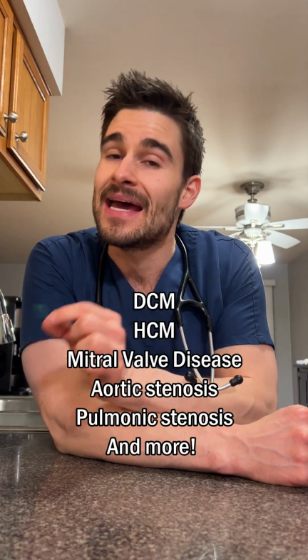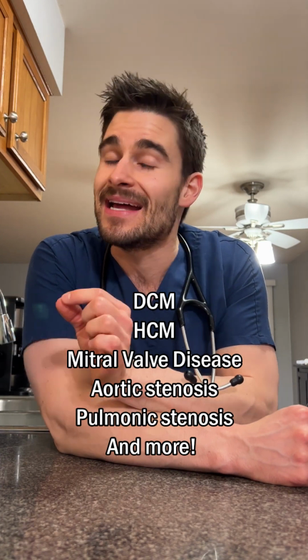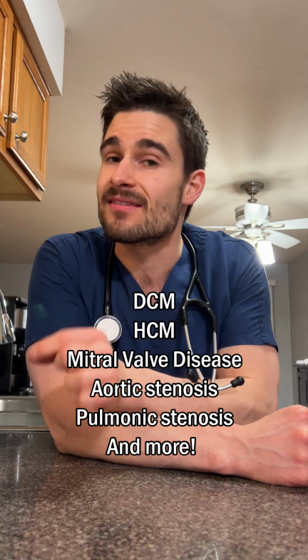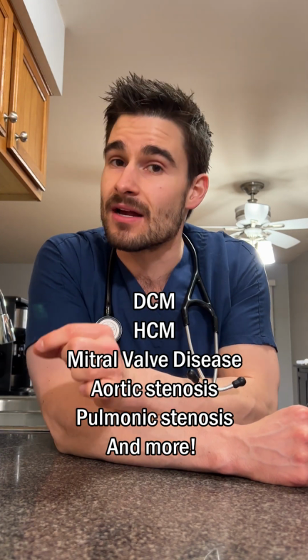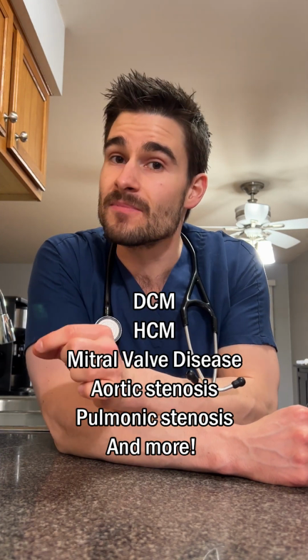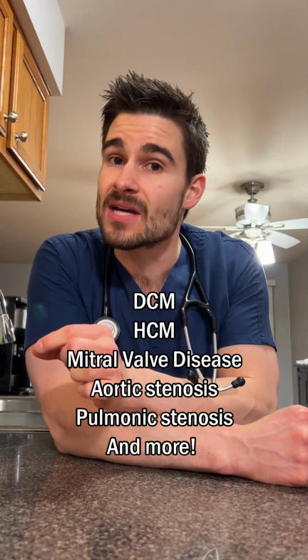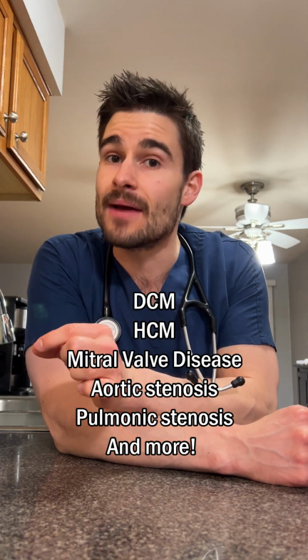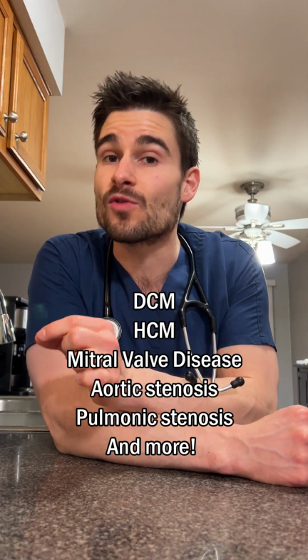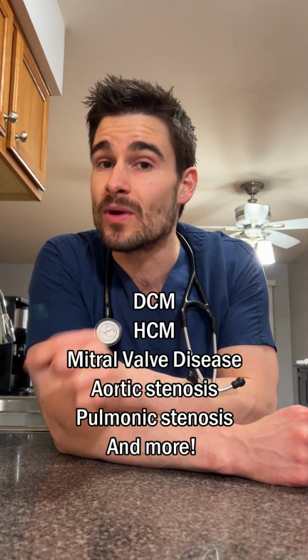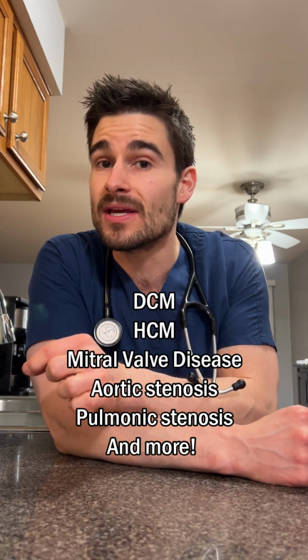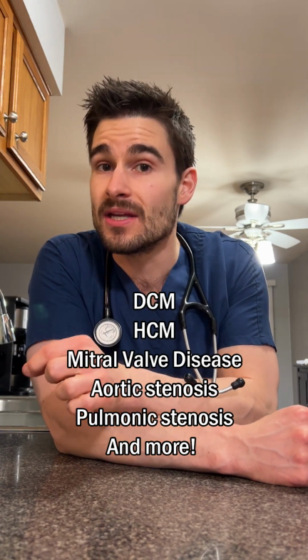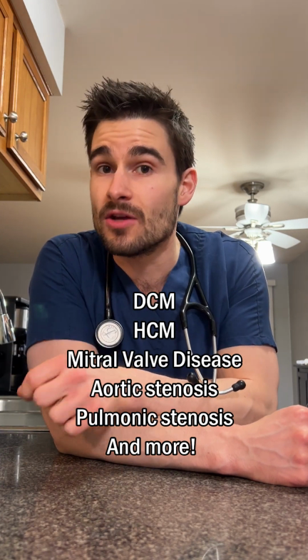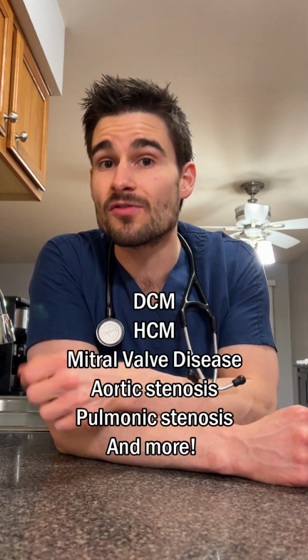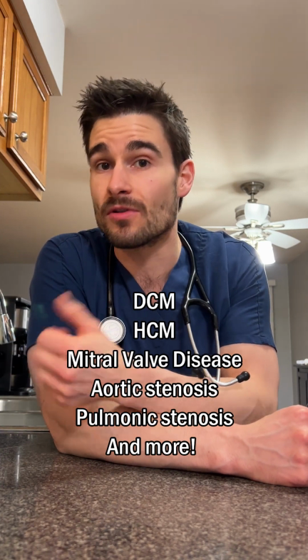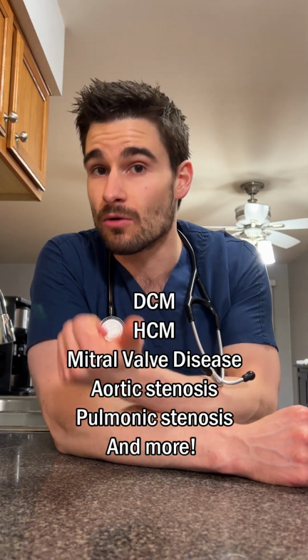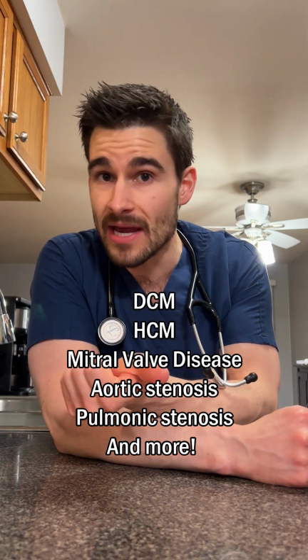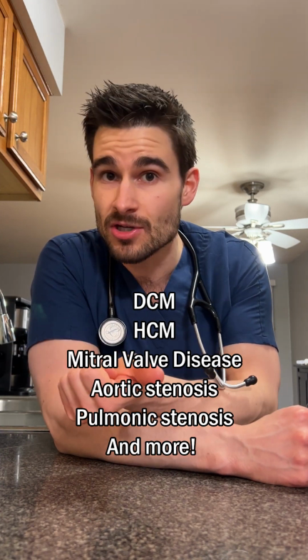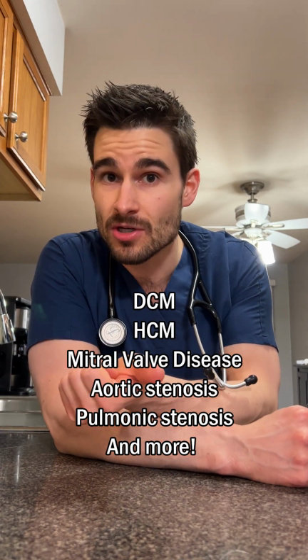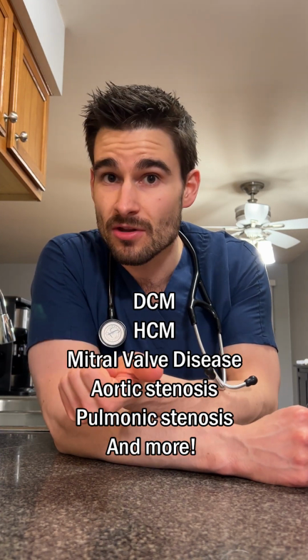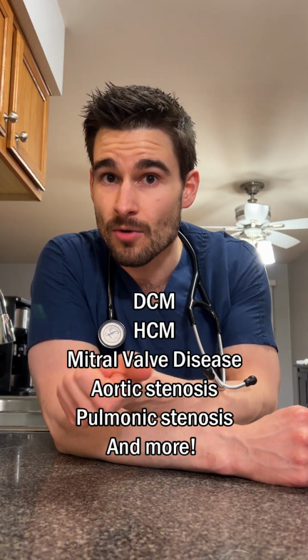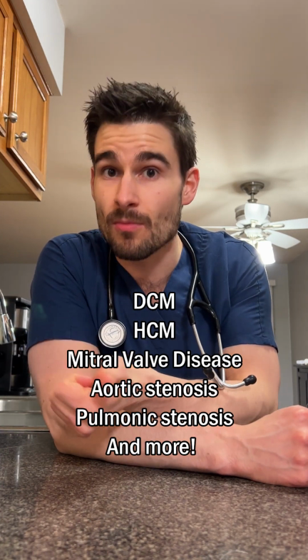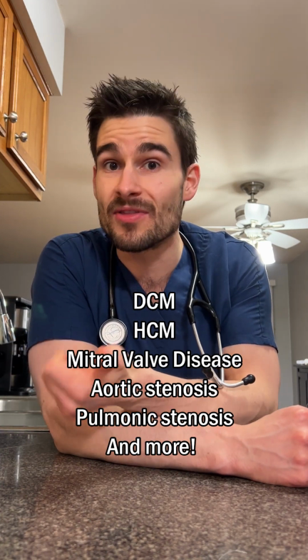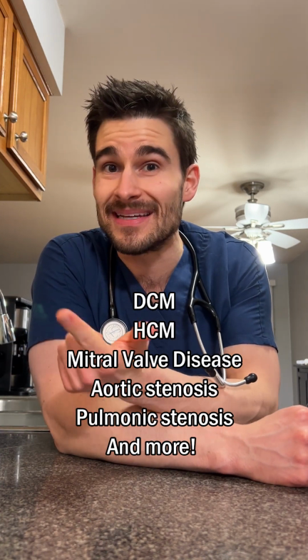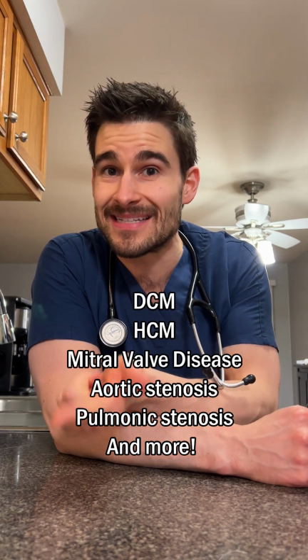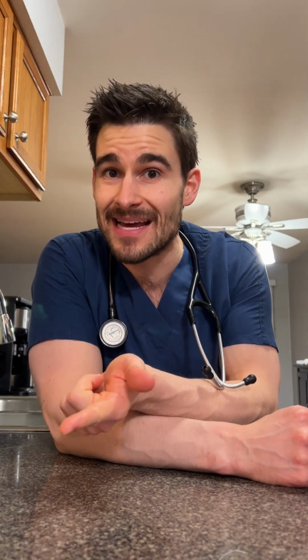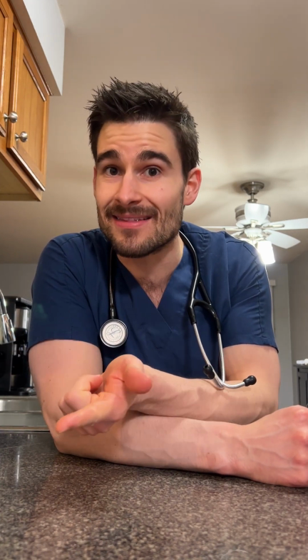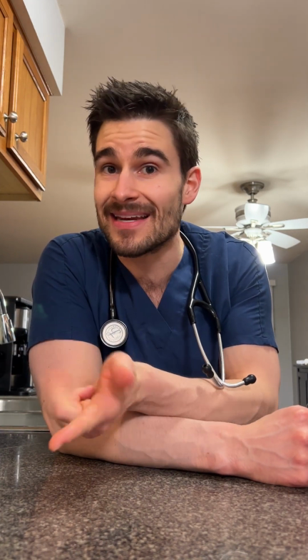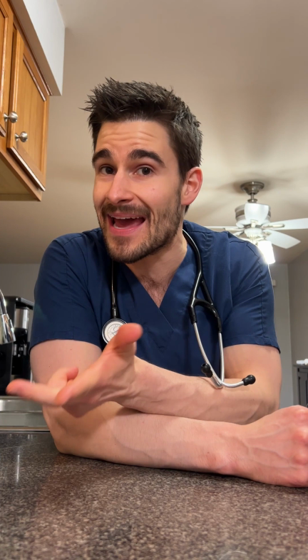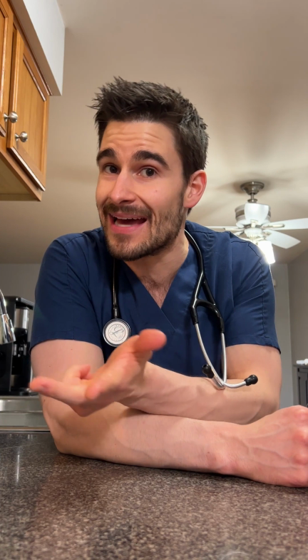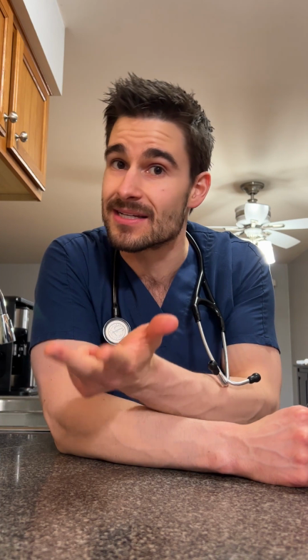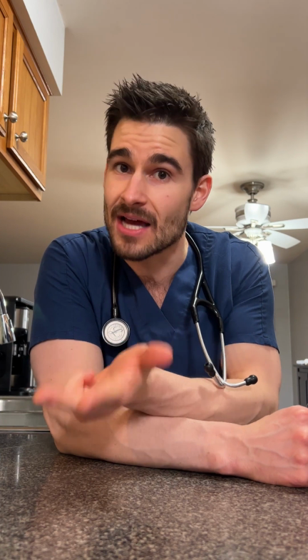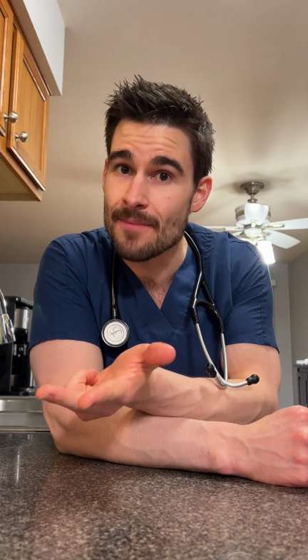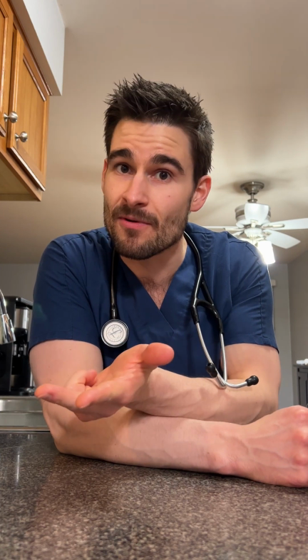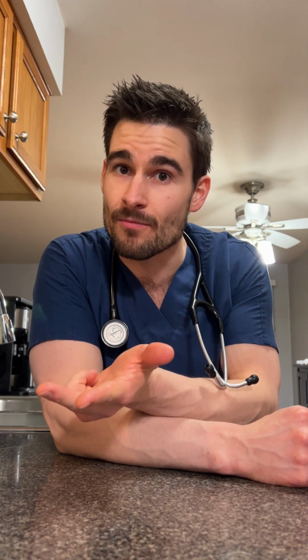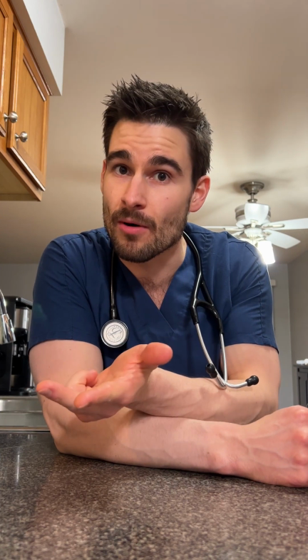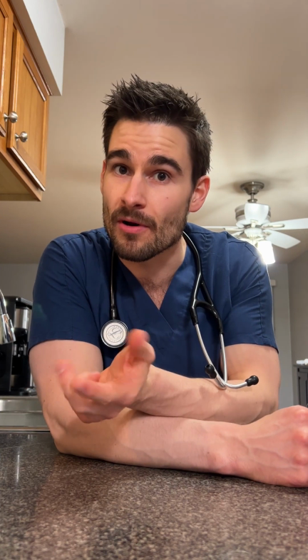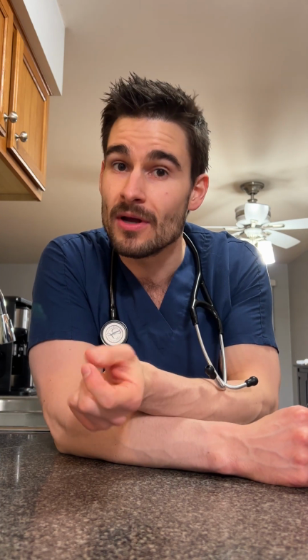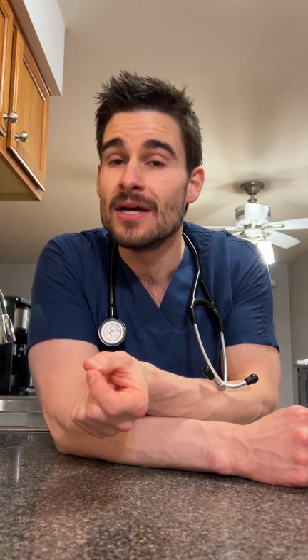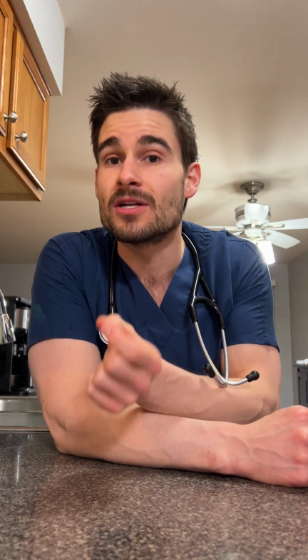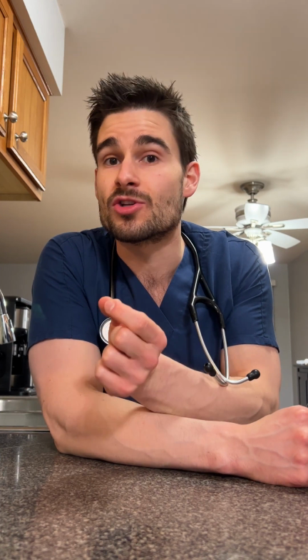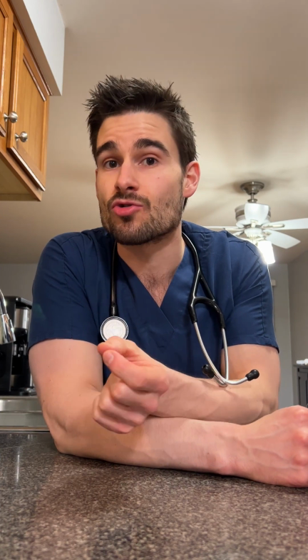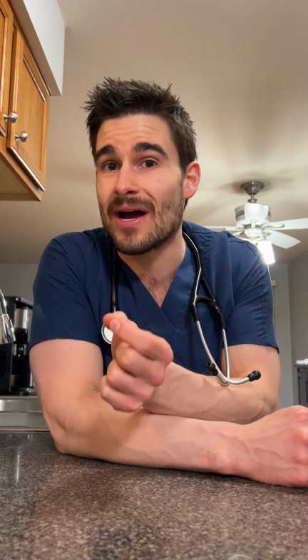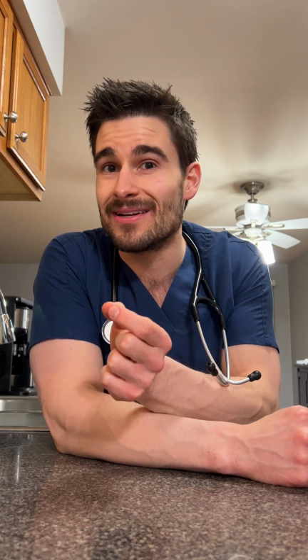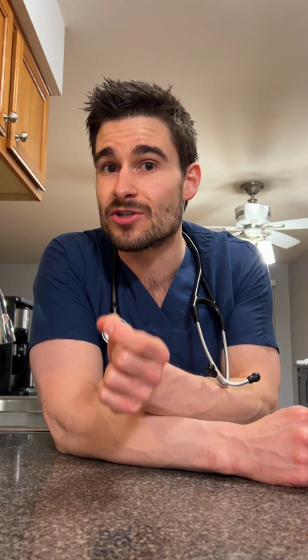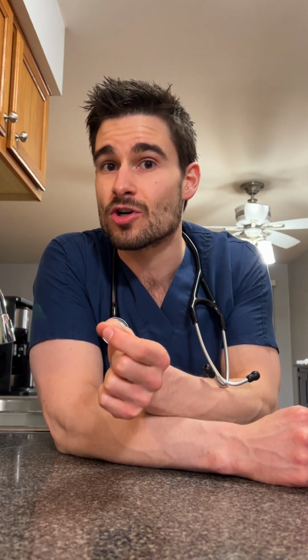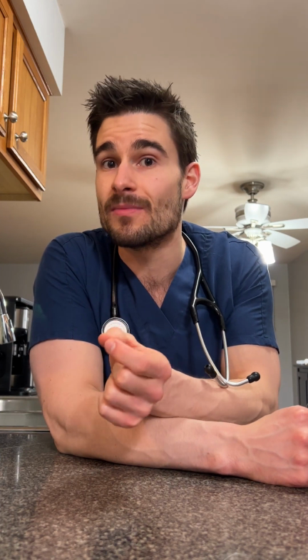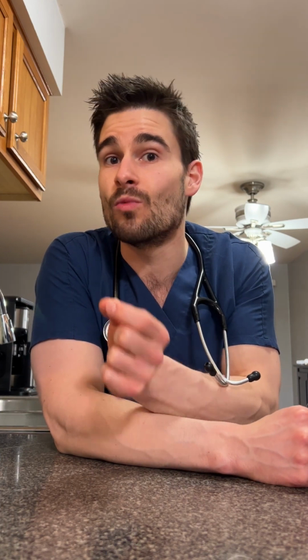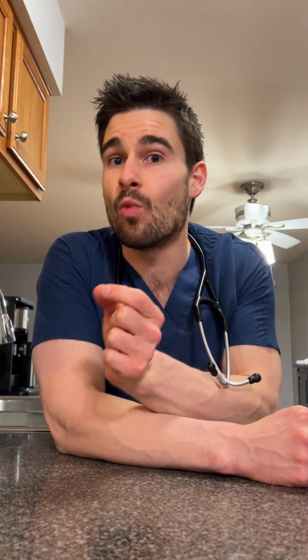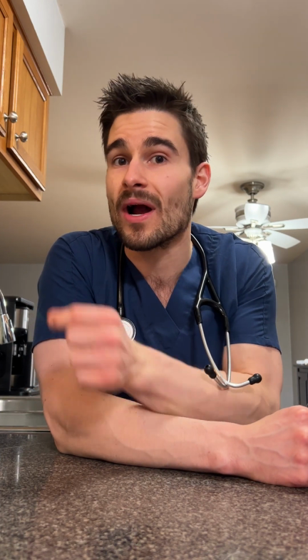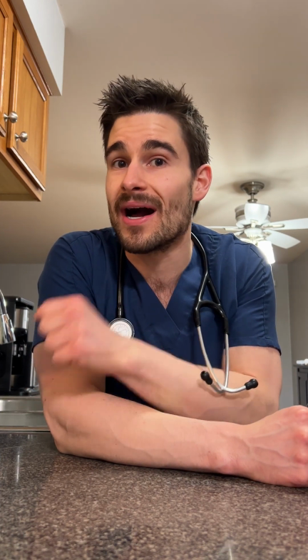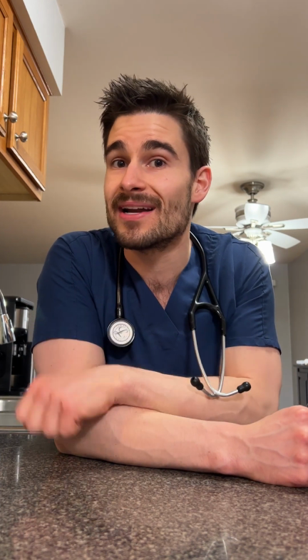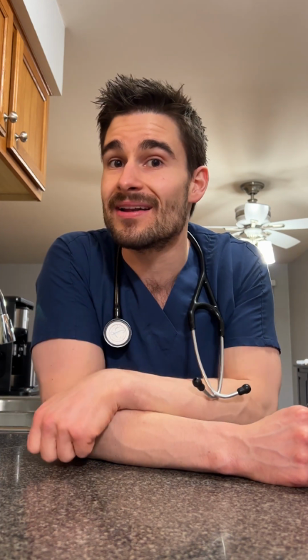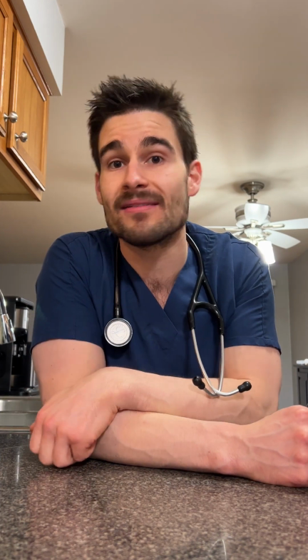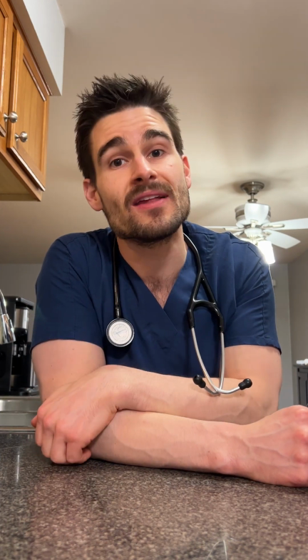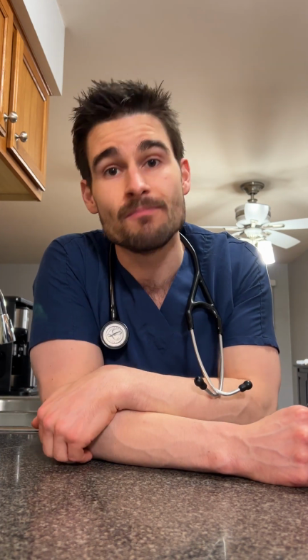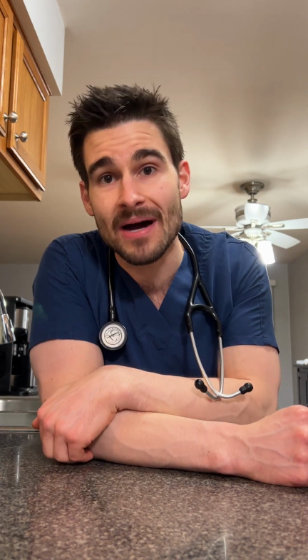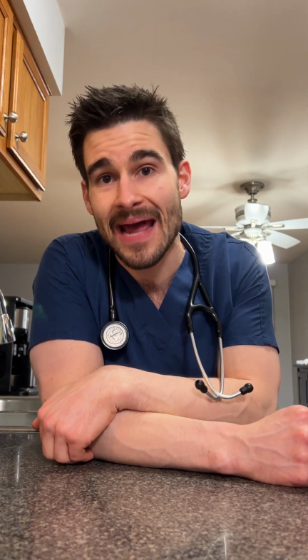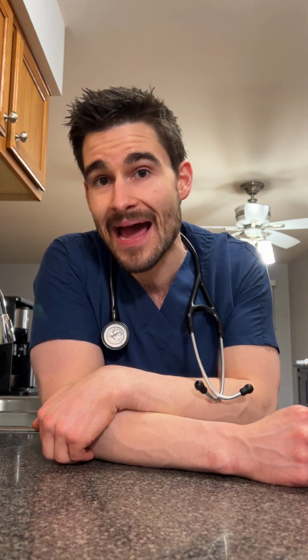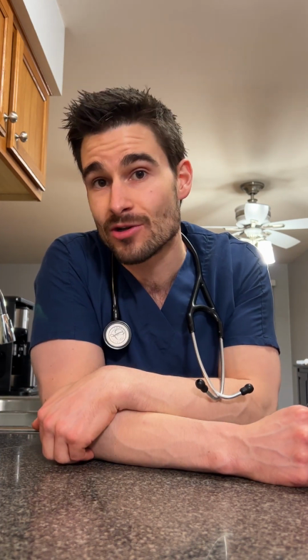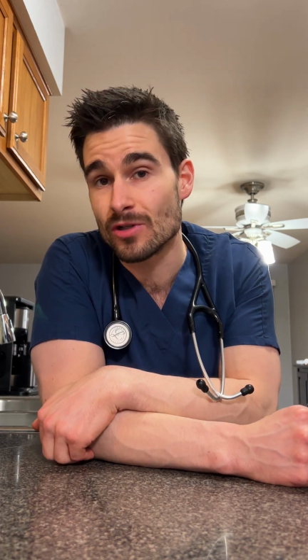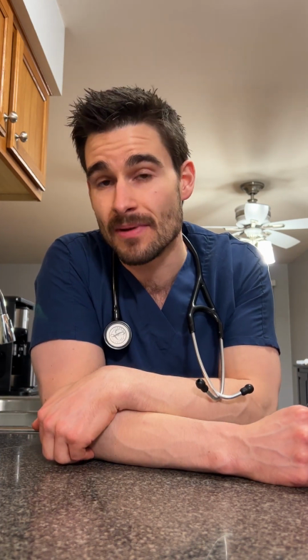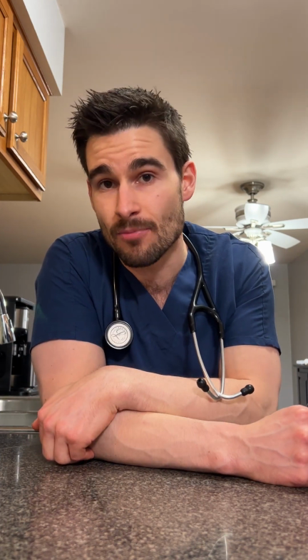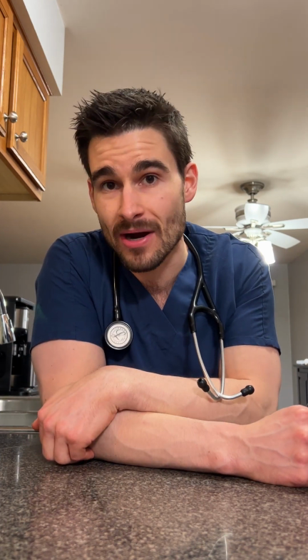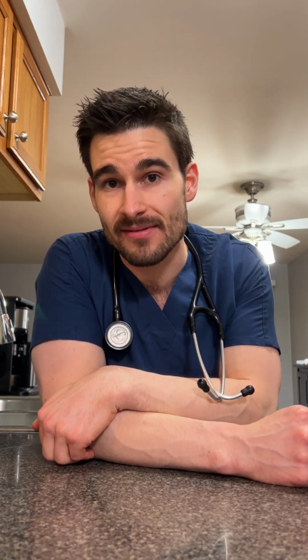And sometimes we can use the location of the murmur, the intensity, and type of murmur to try and determine what kind of disease might actually be present.